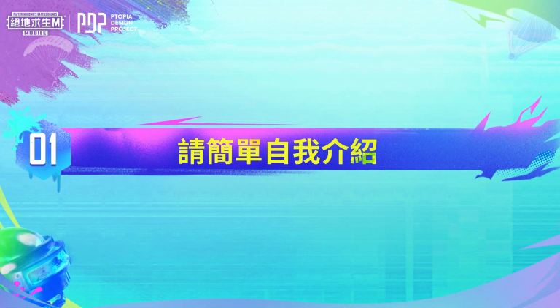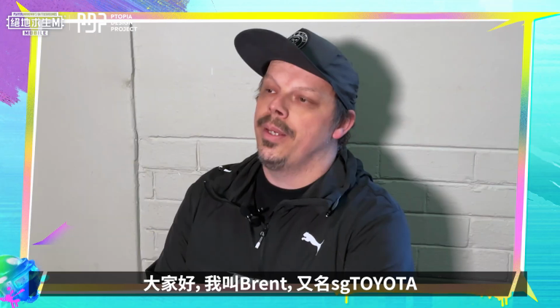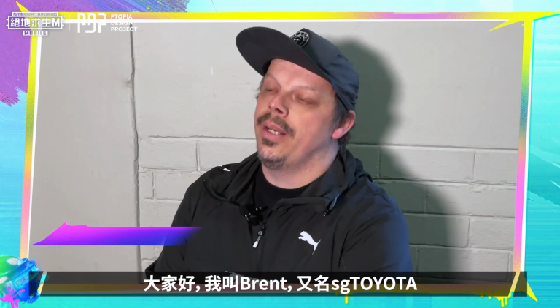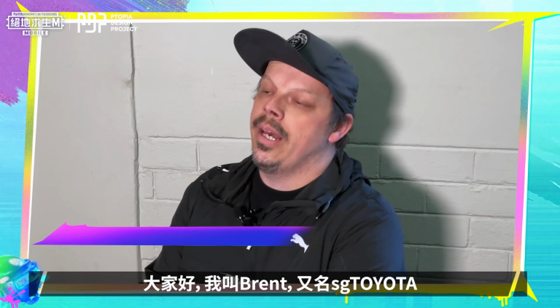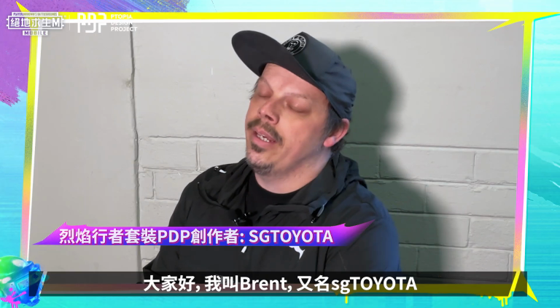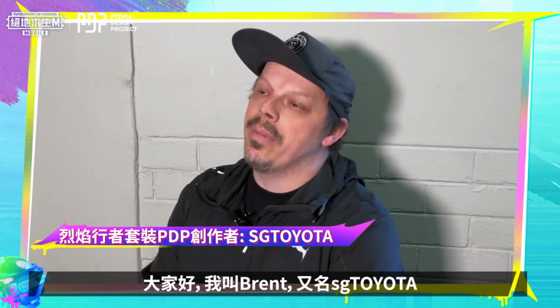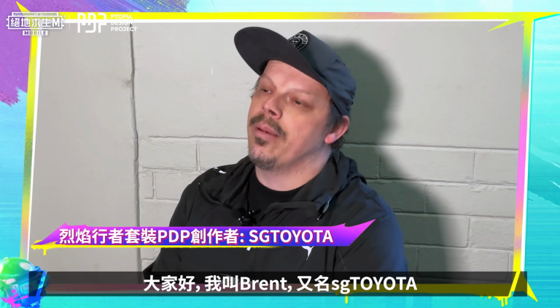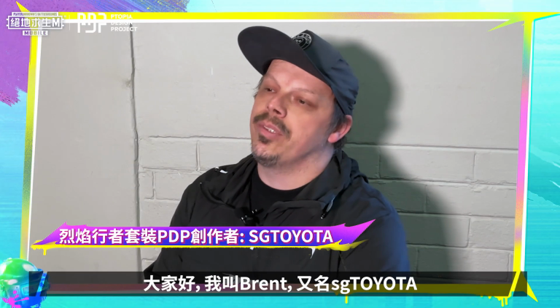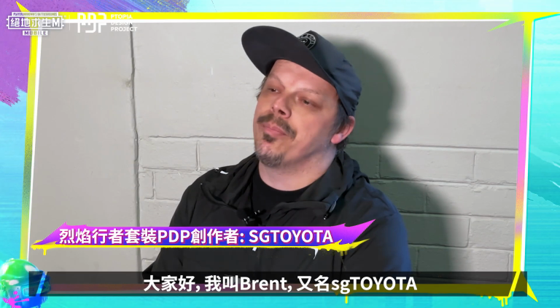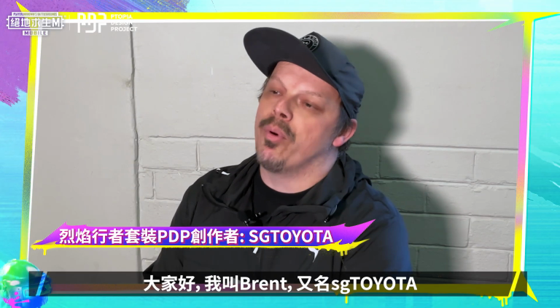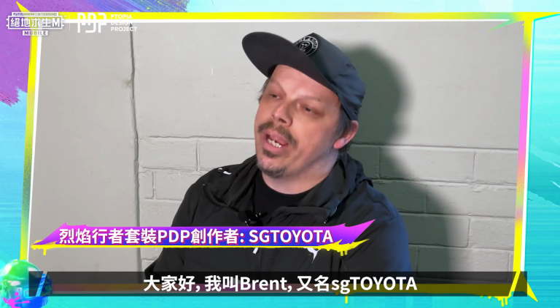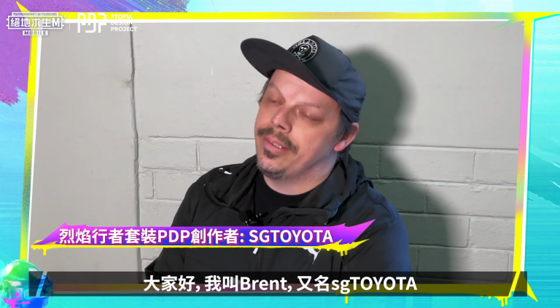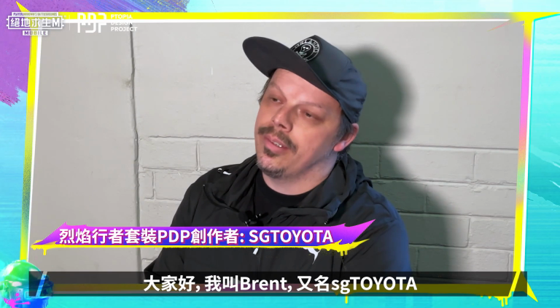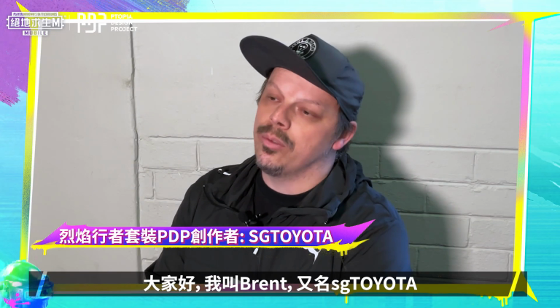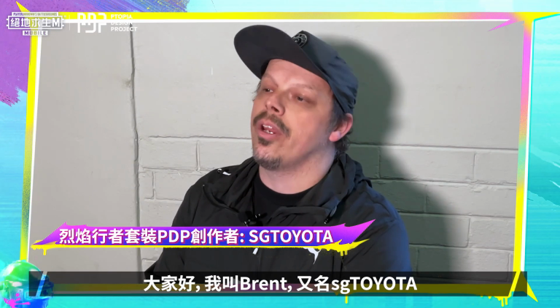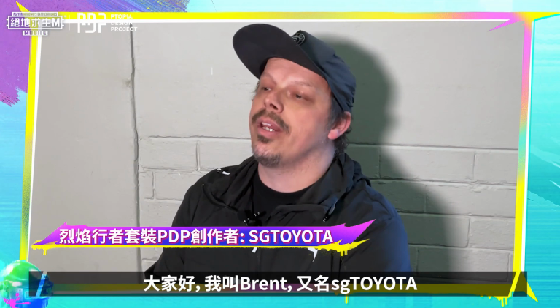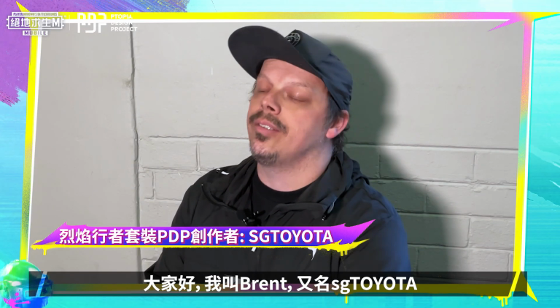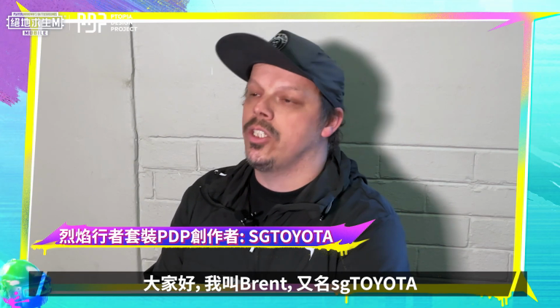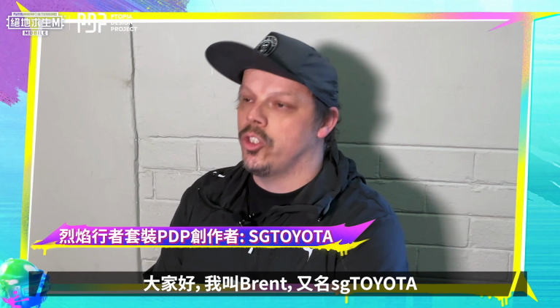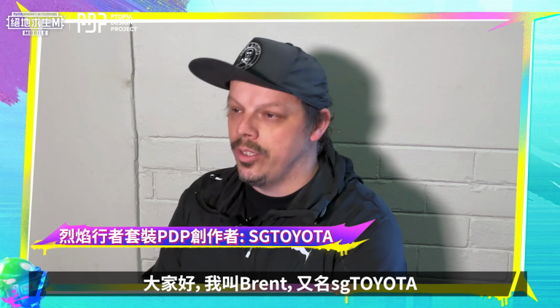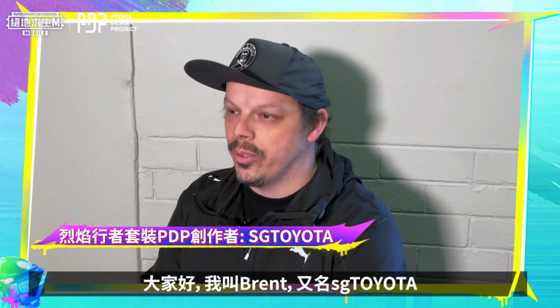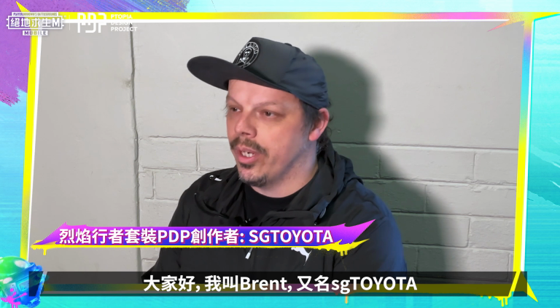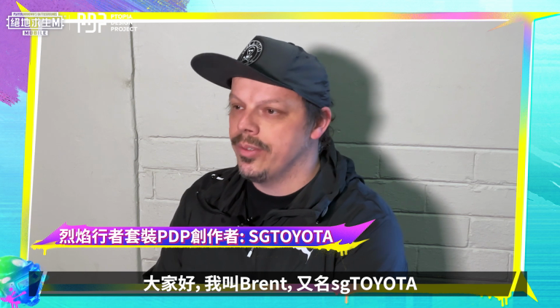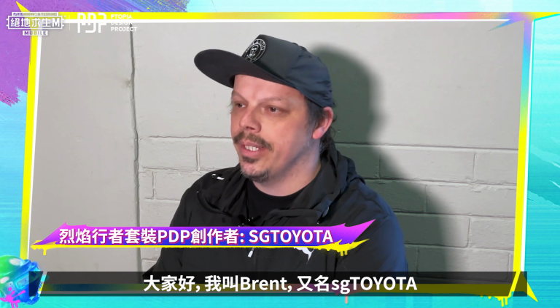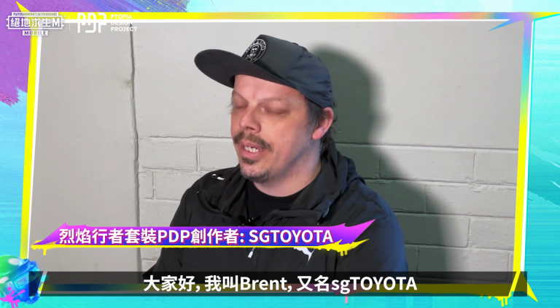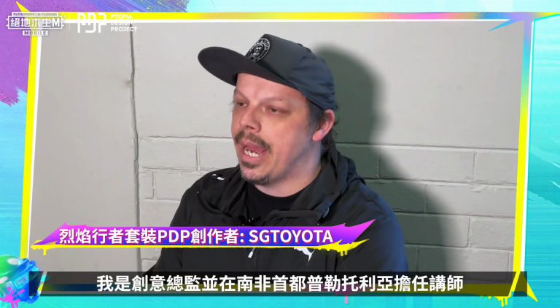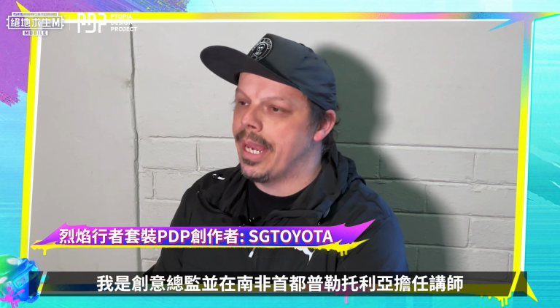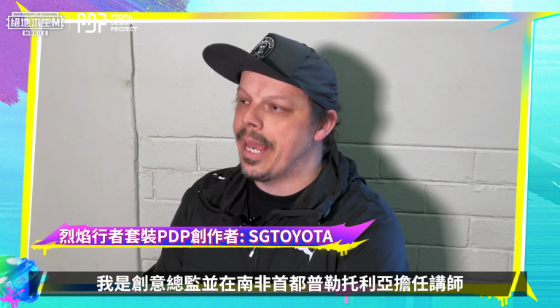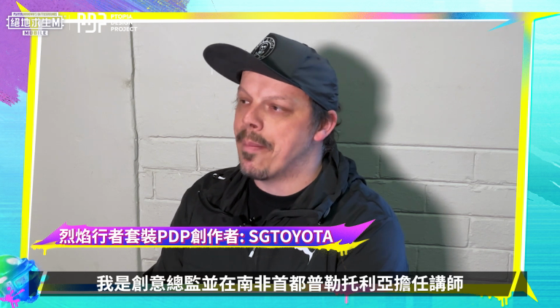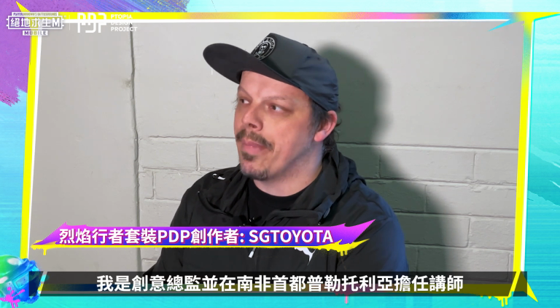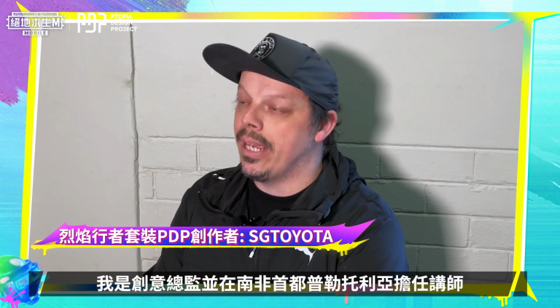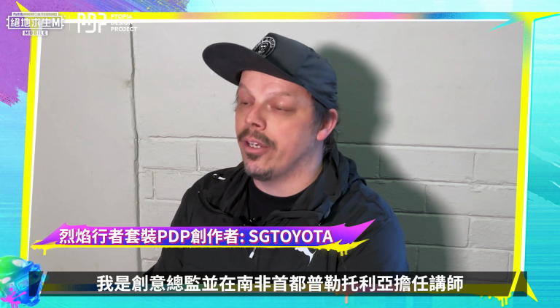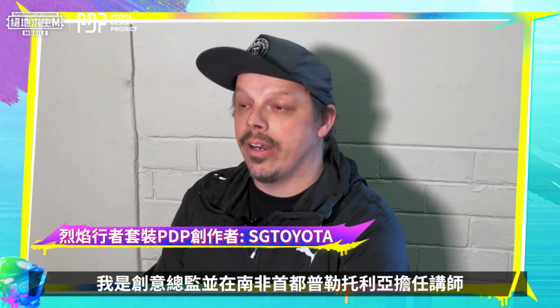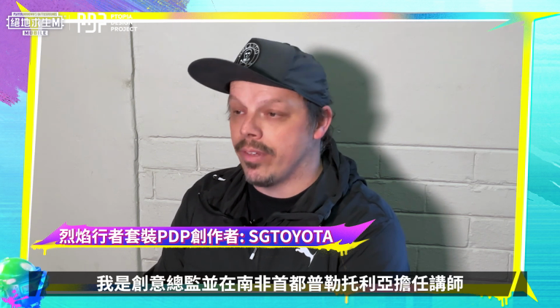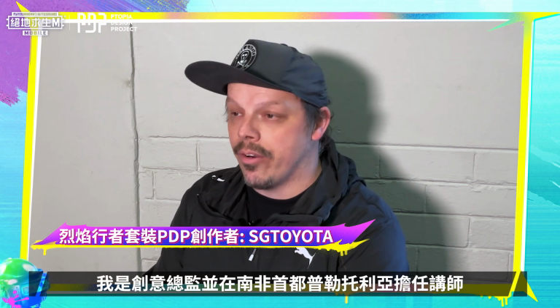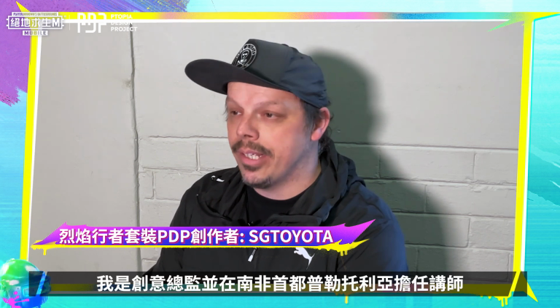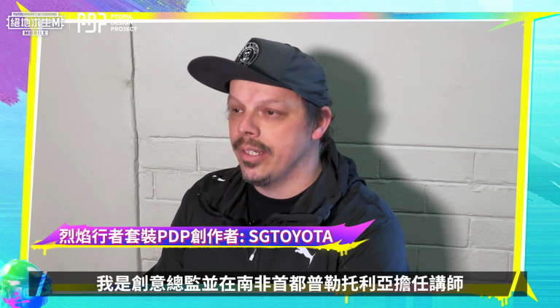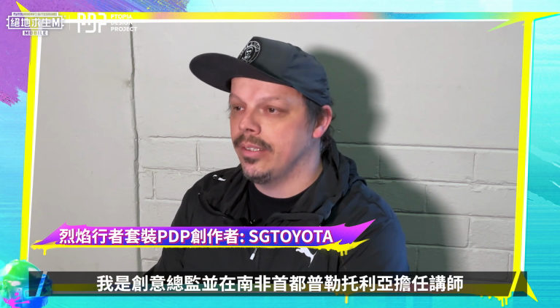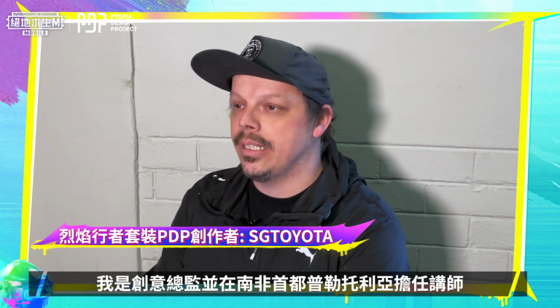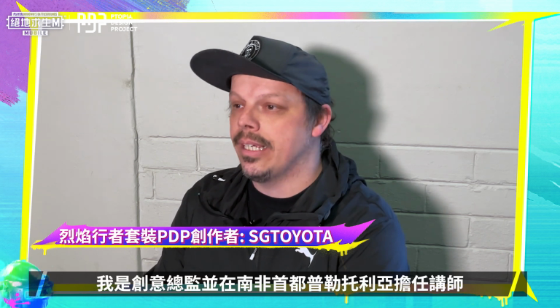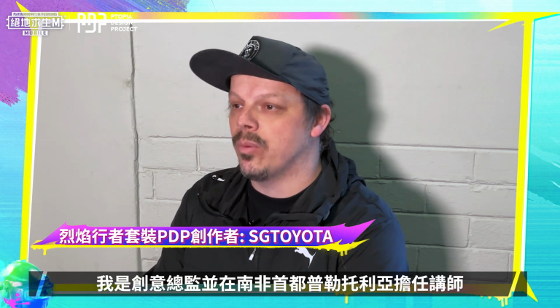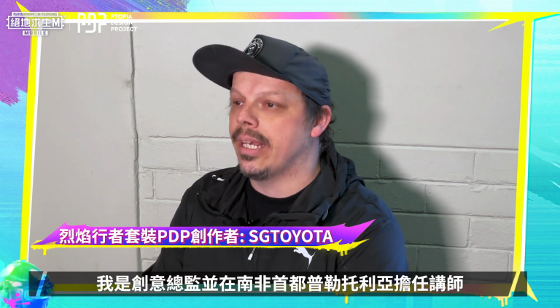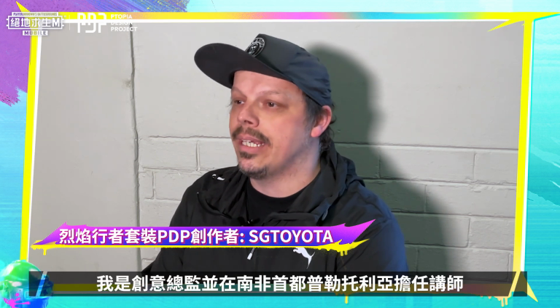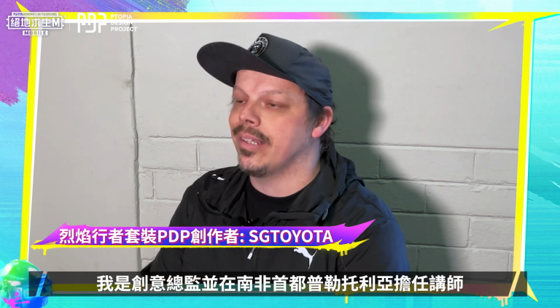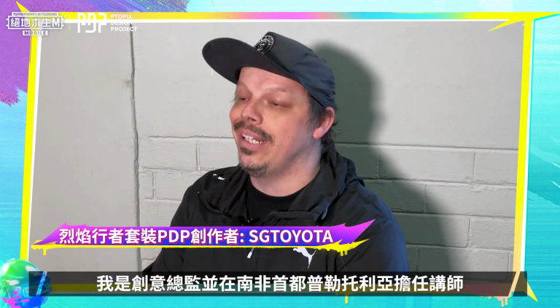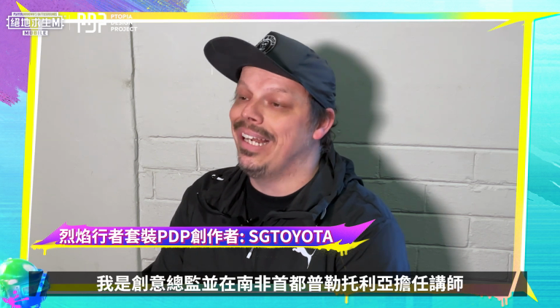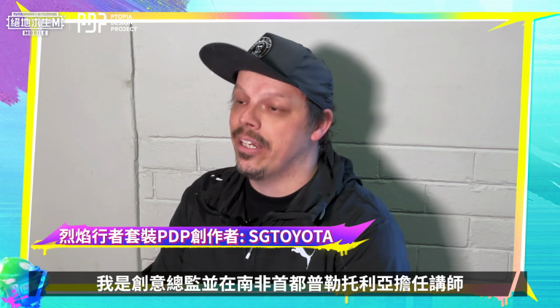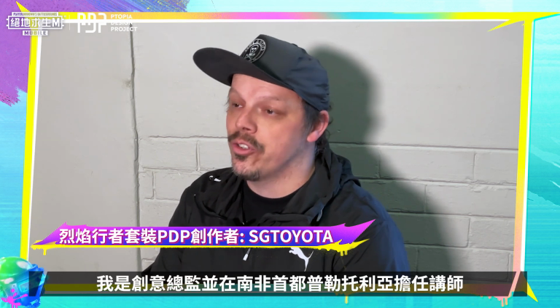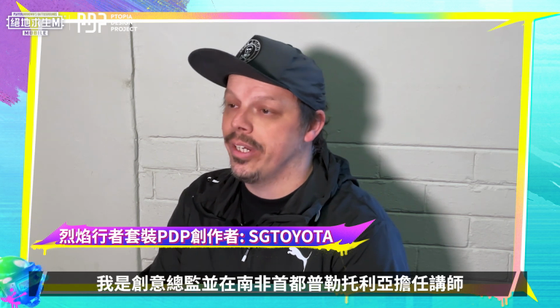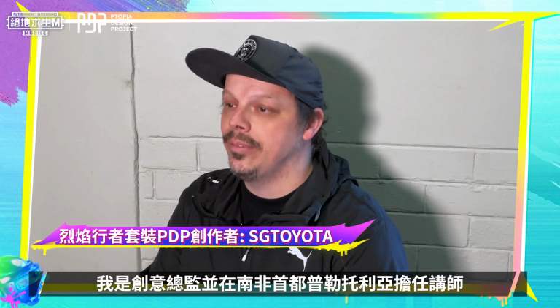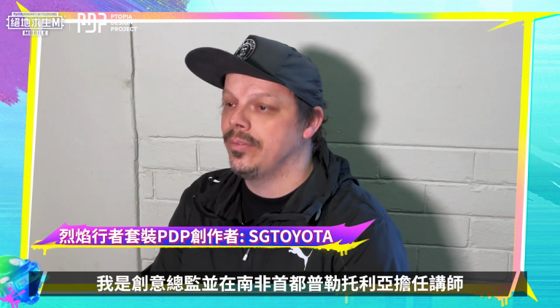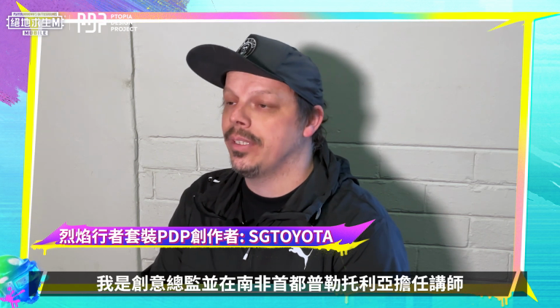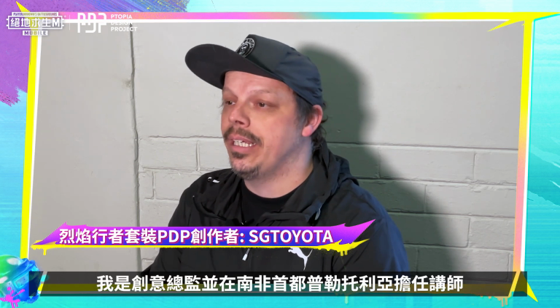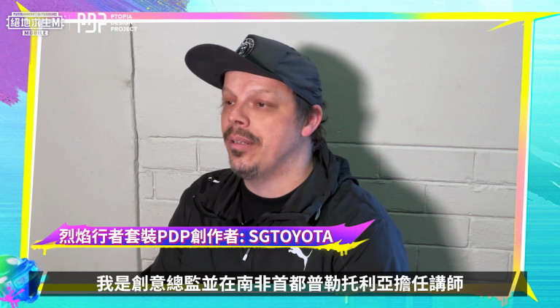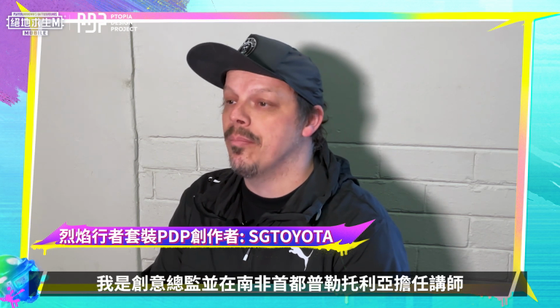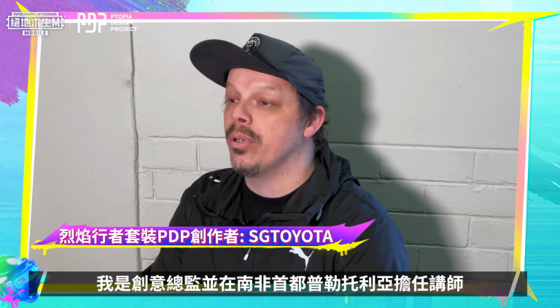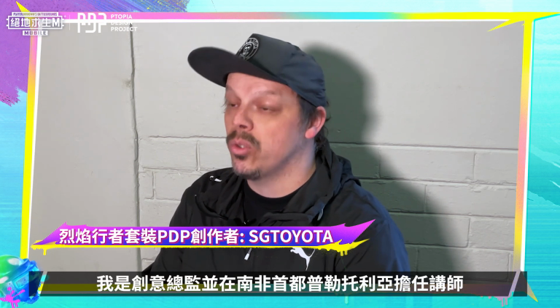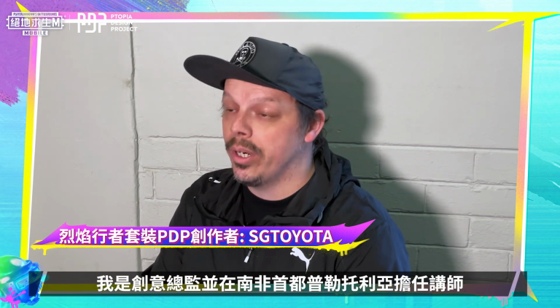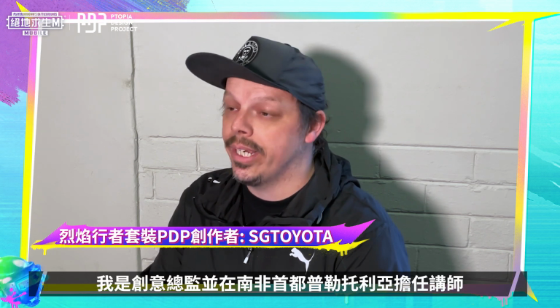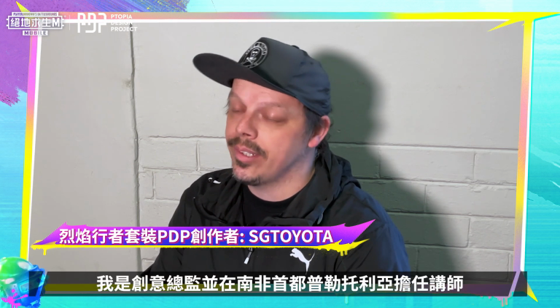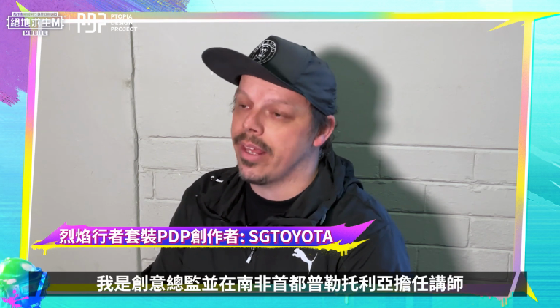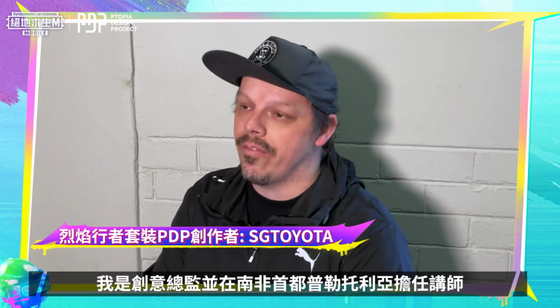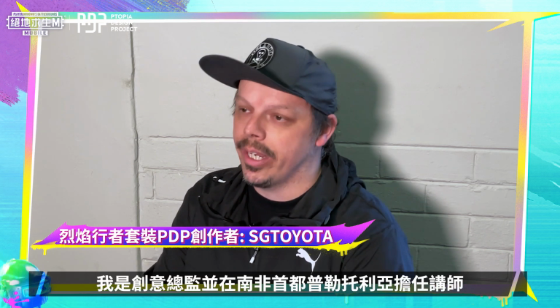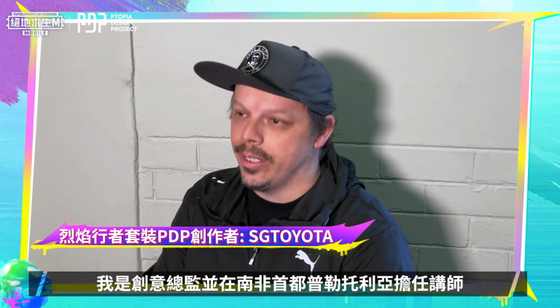Hi there, my name is Brent, also known as SG Toyota. I am a creative director as well as a lecturer in Pretoria, South Africa.